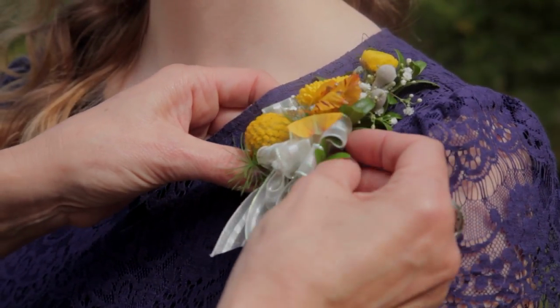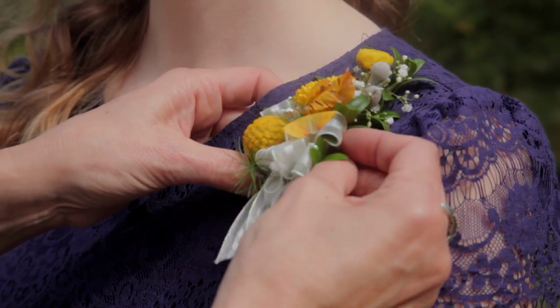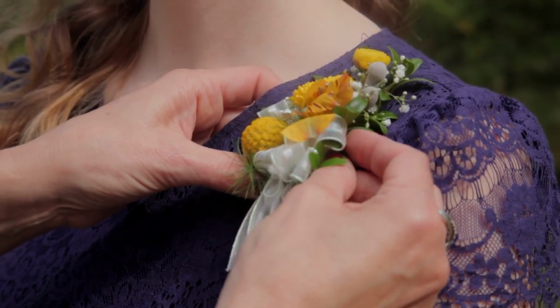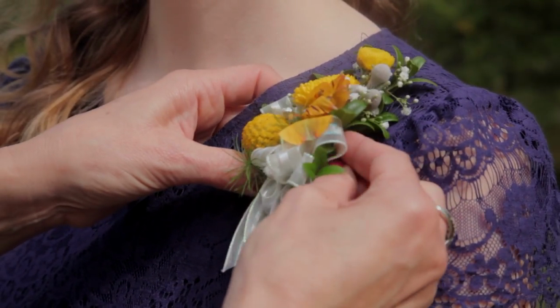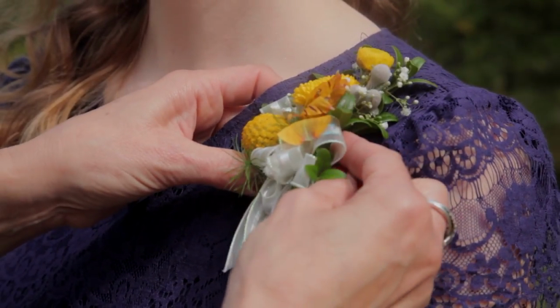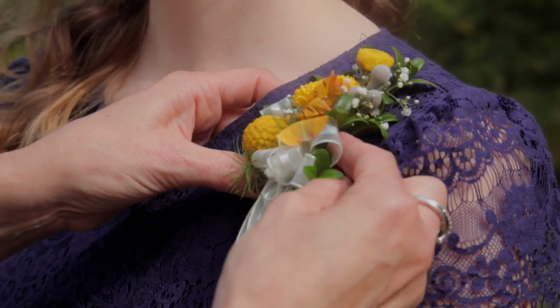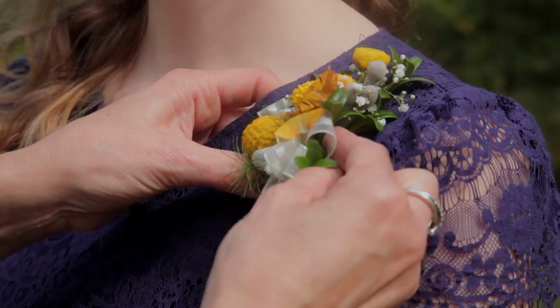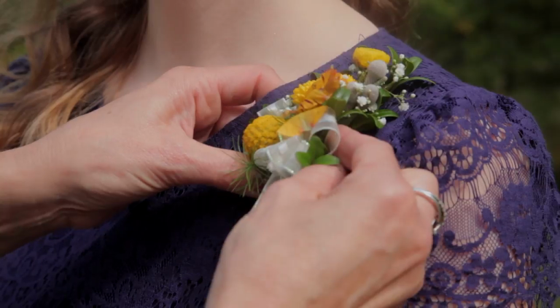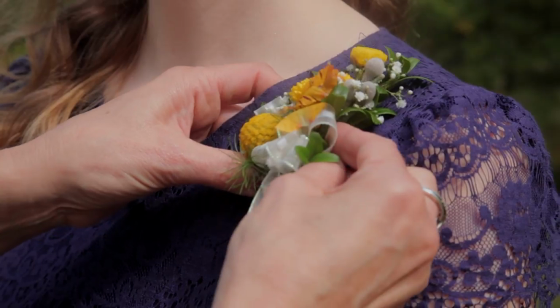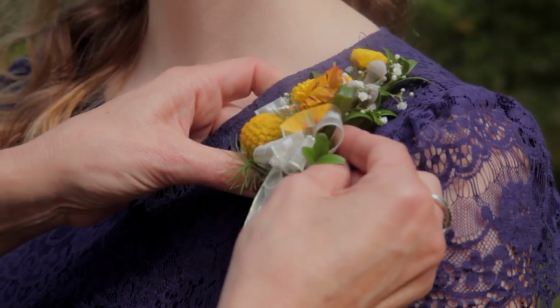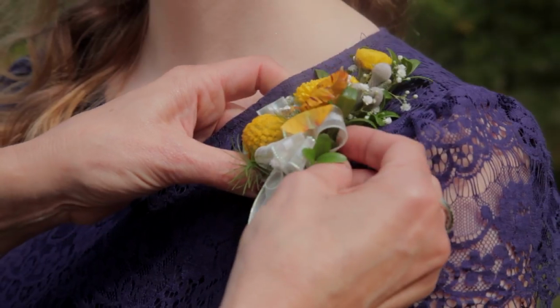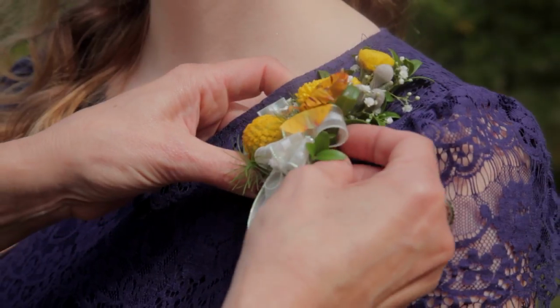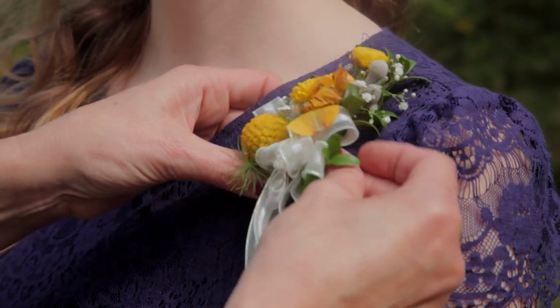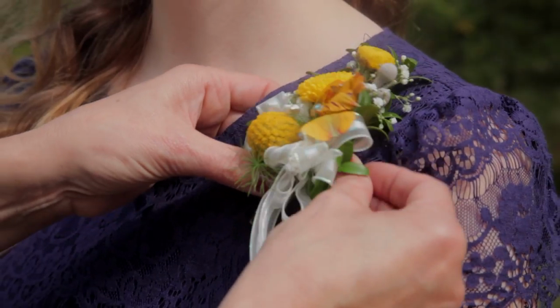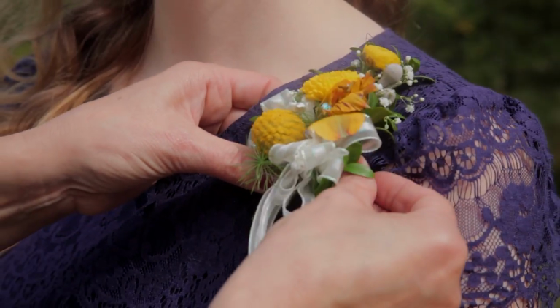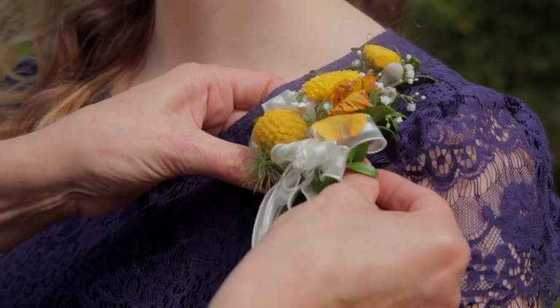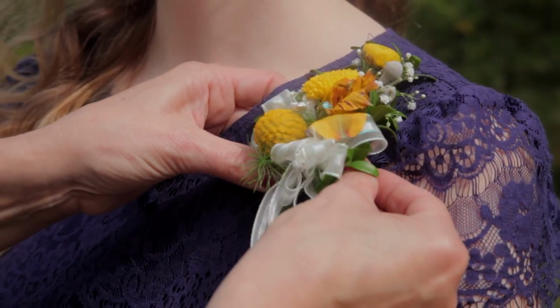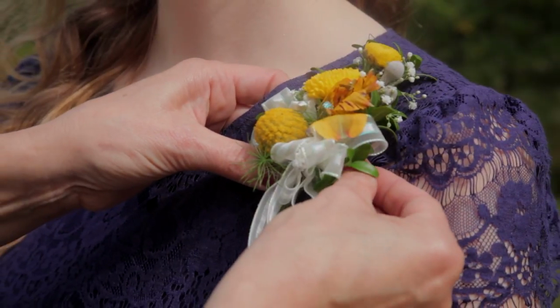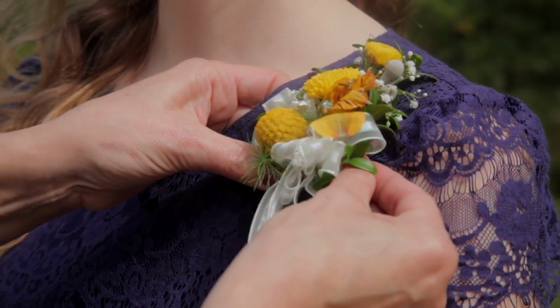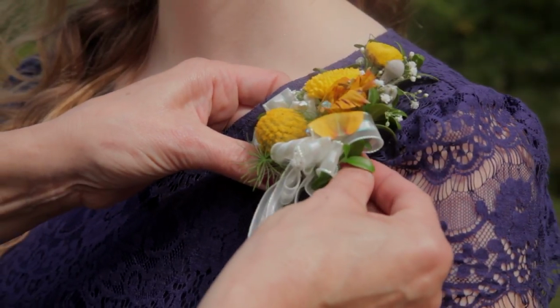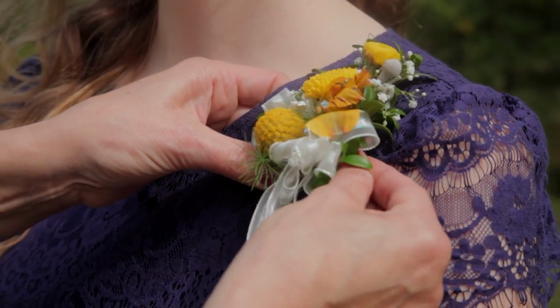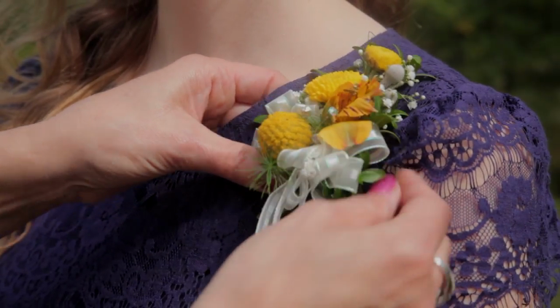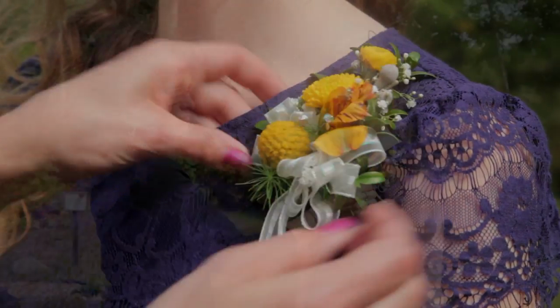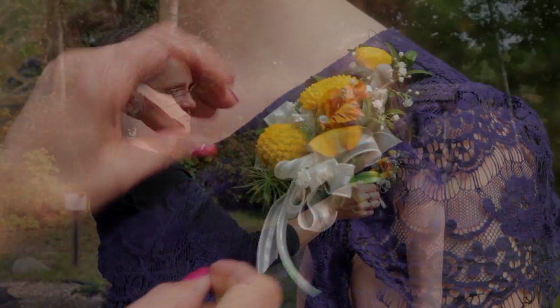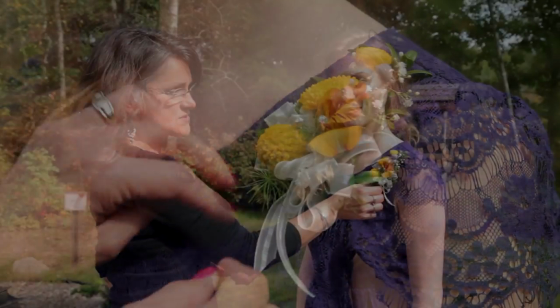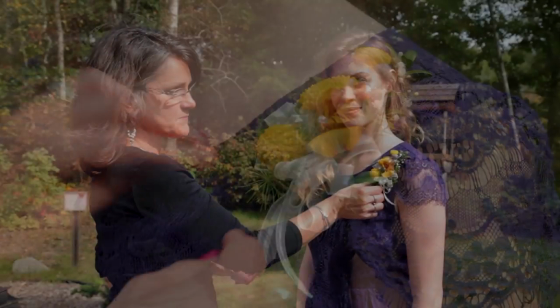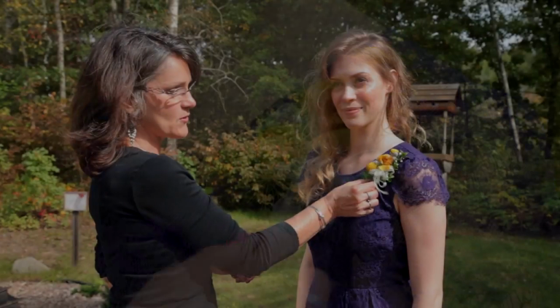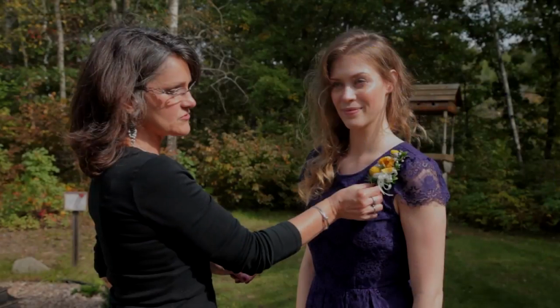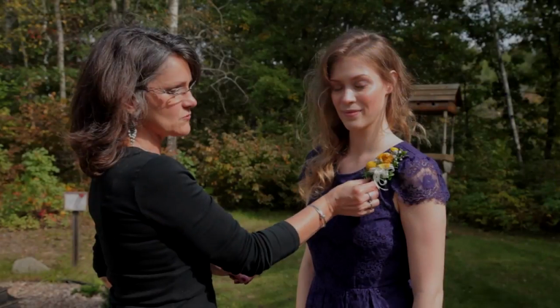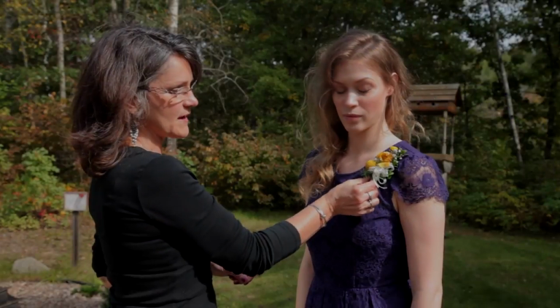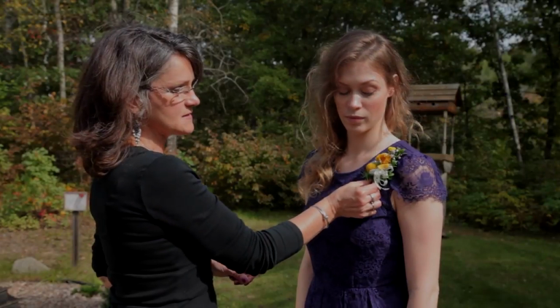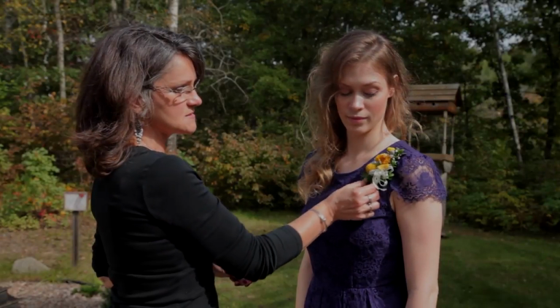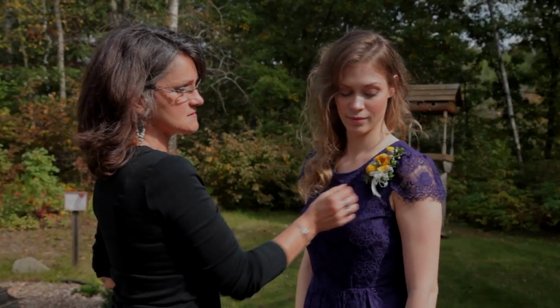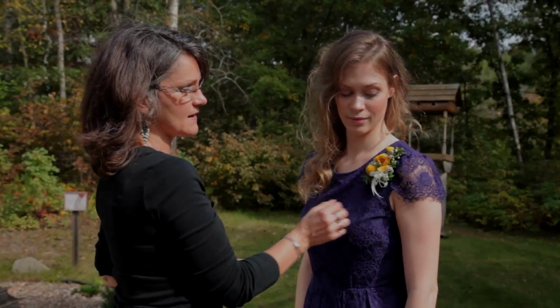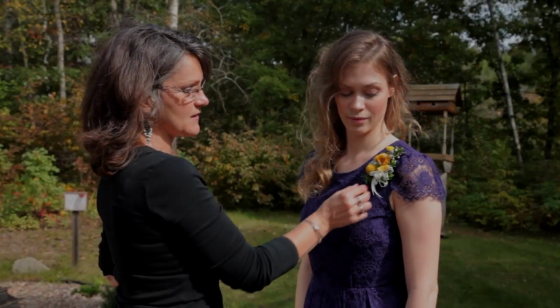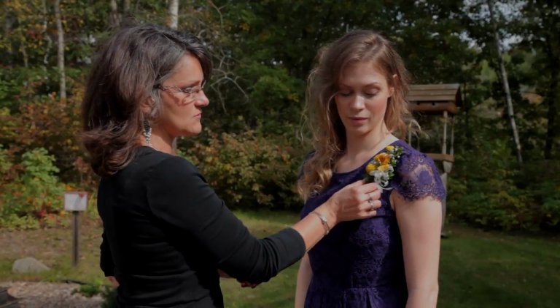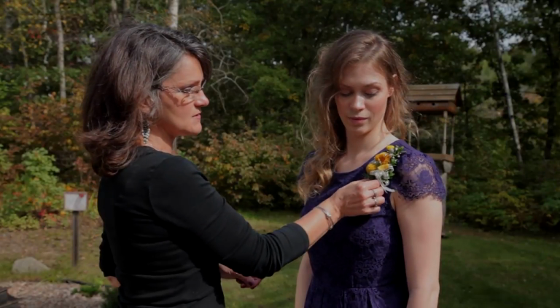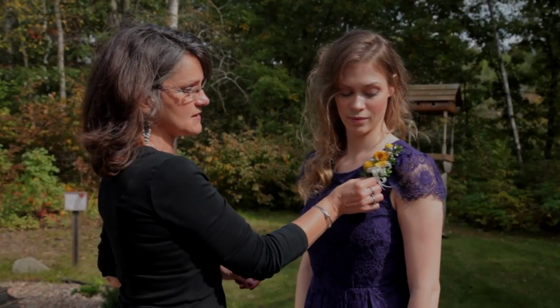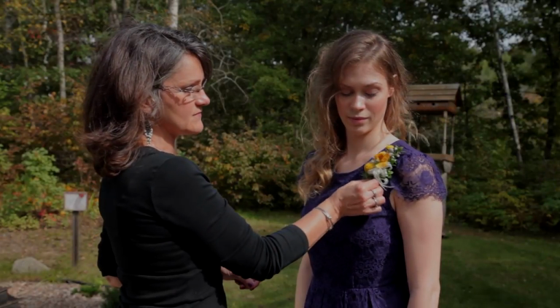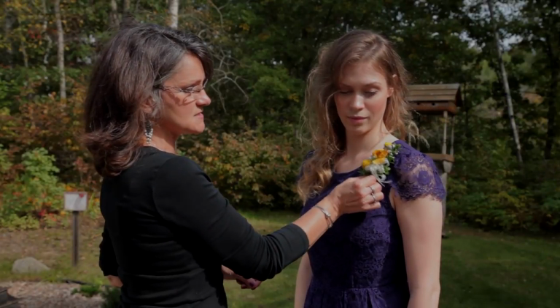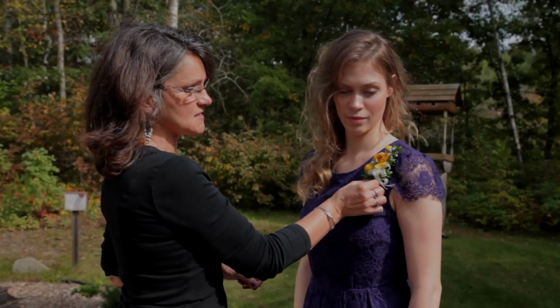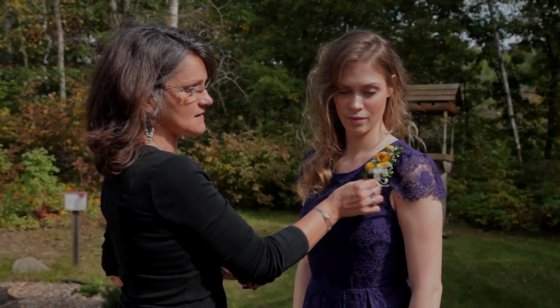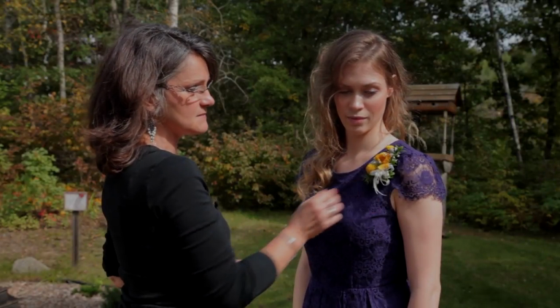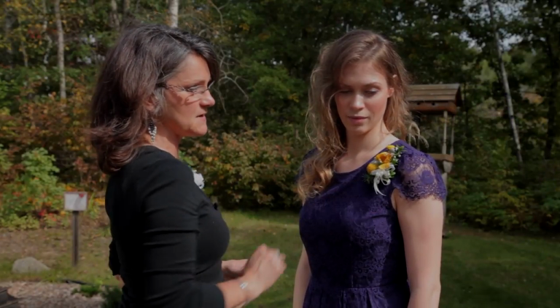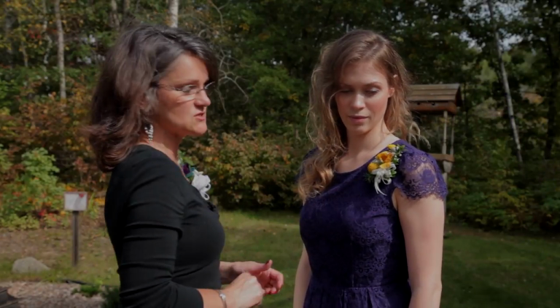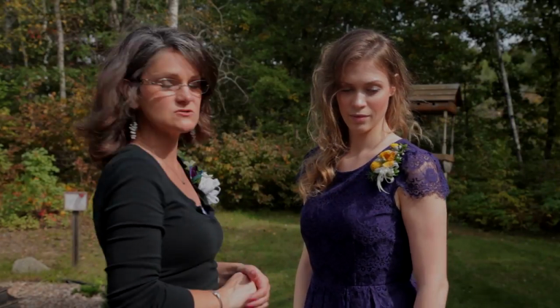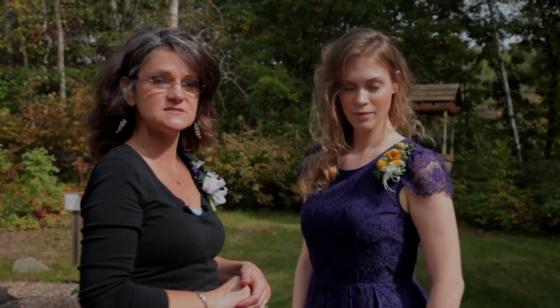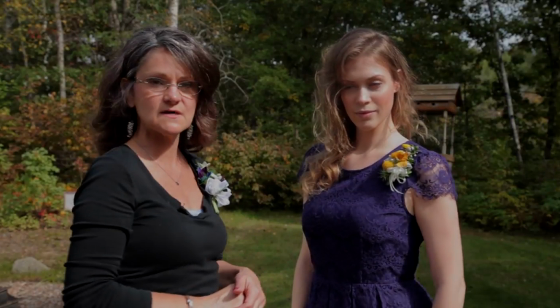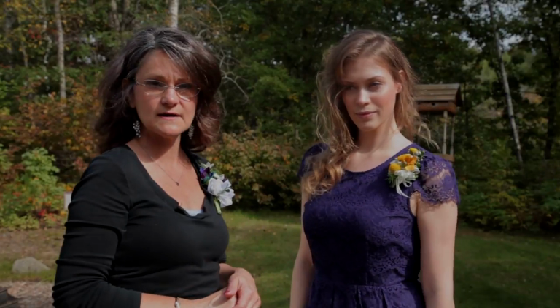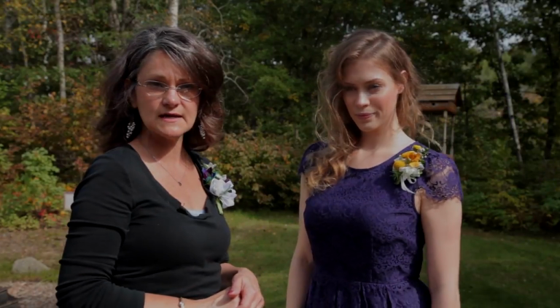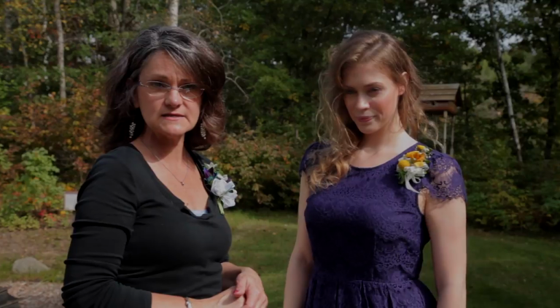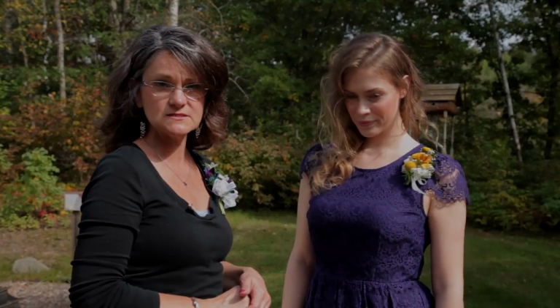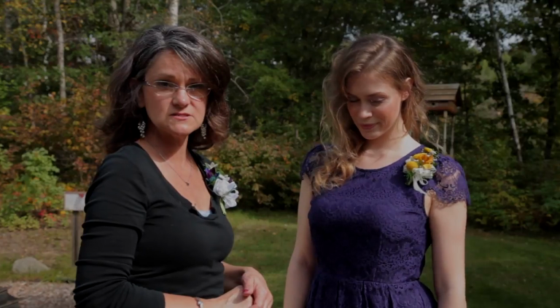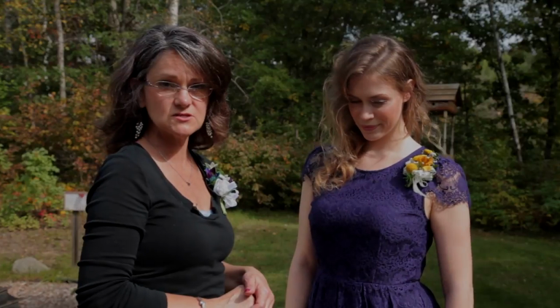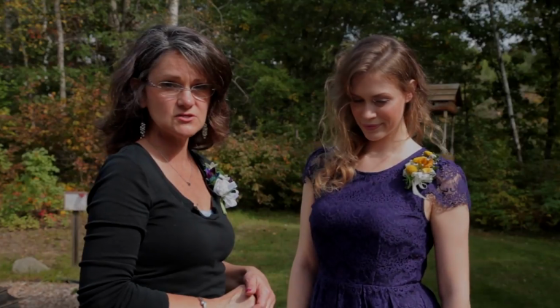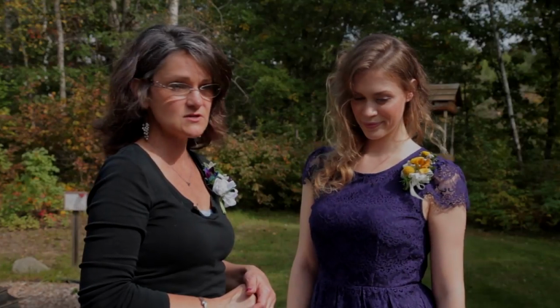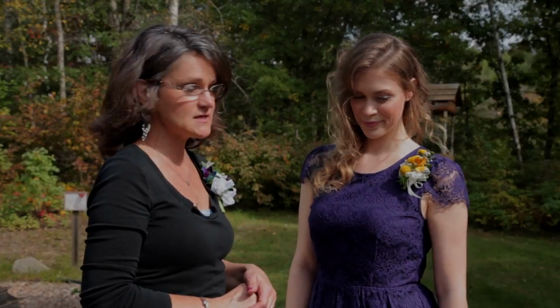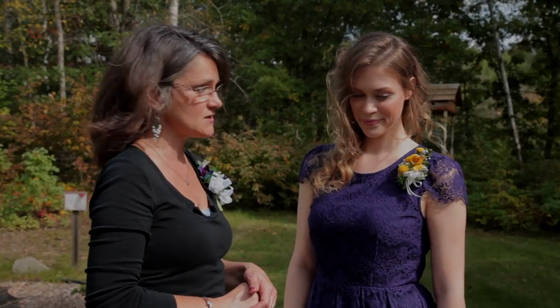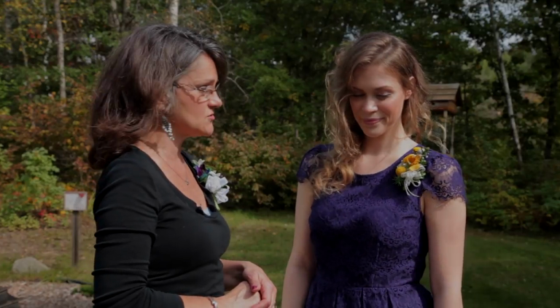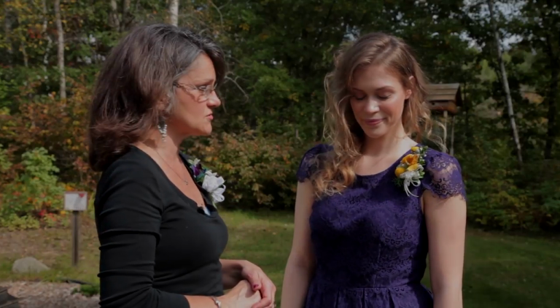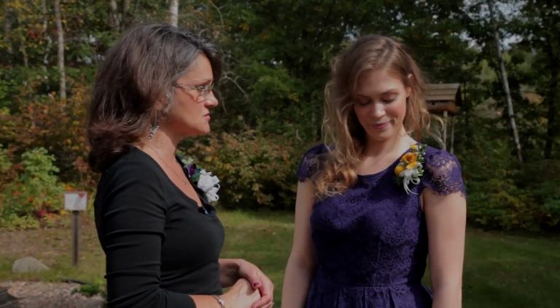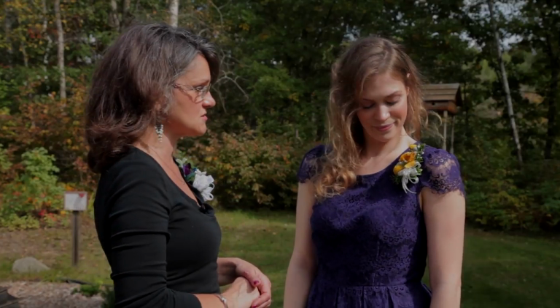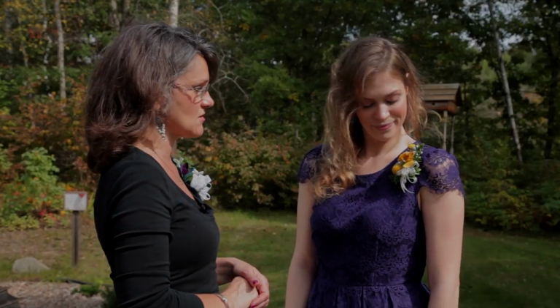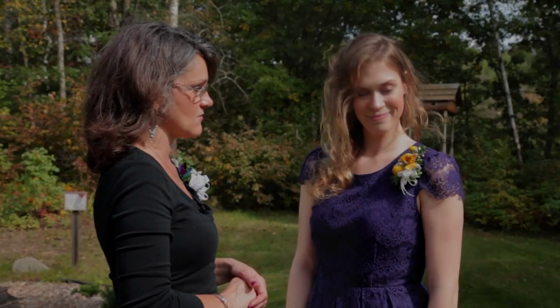You want to go in the middle of the corsage so you support the weight, and then you can give it a tug, make sure it's on nice and securely, and you're good to go.